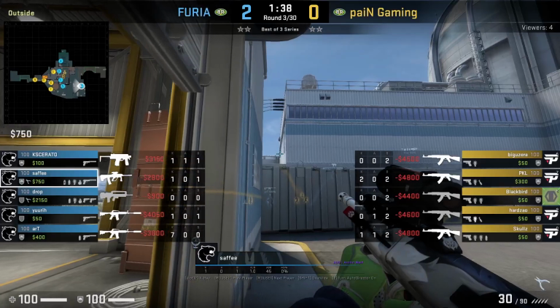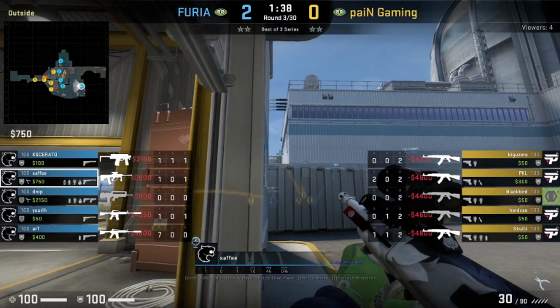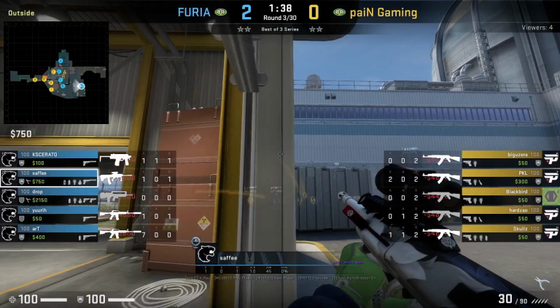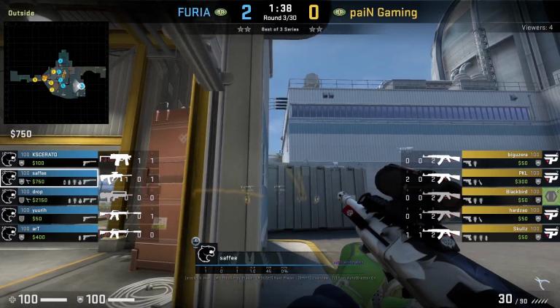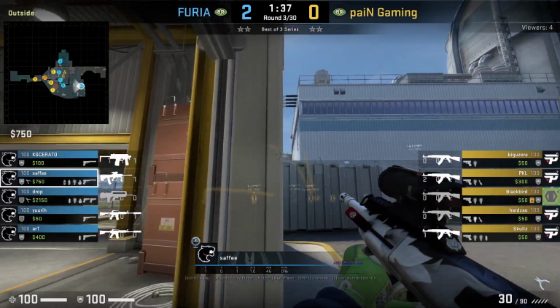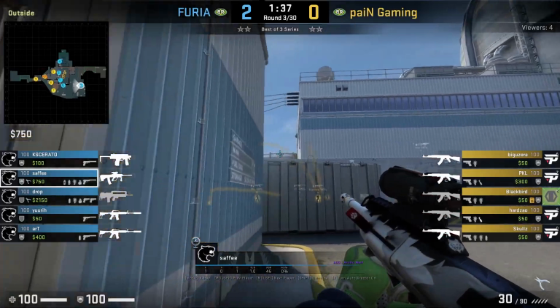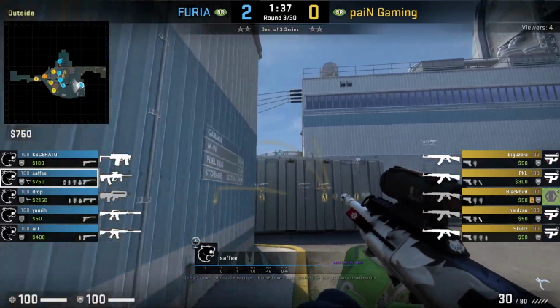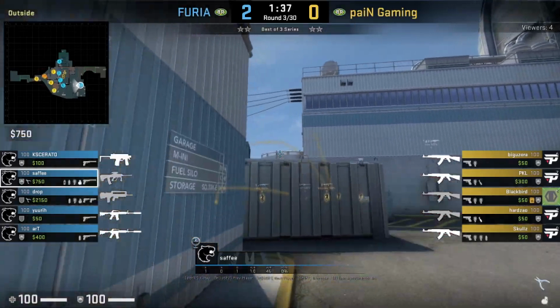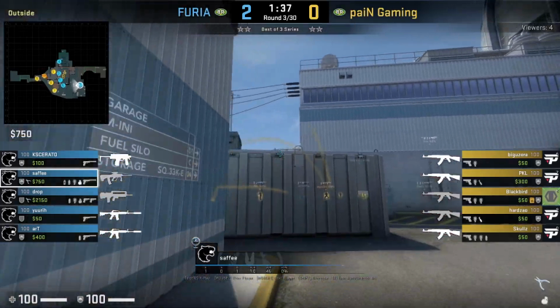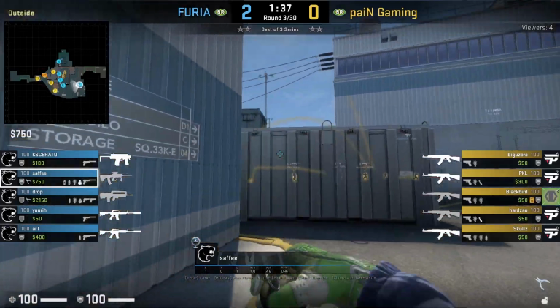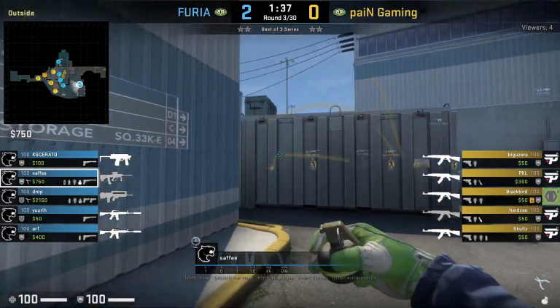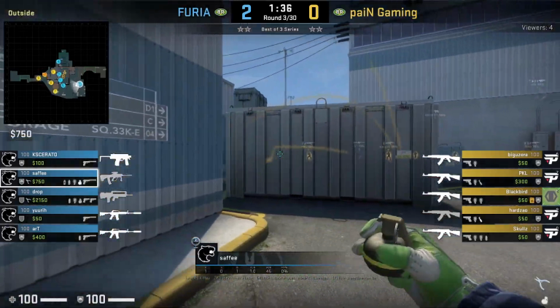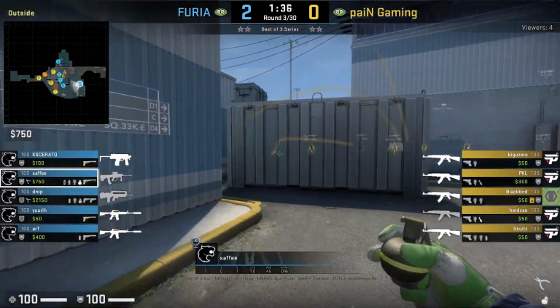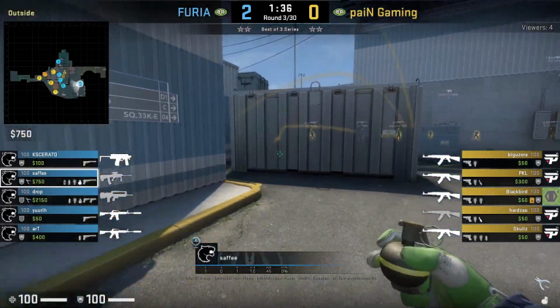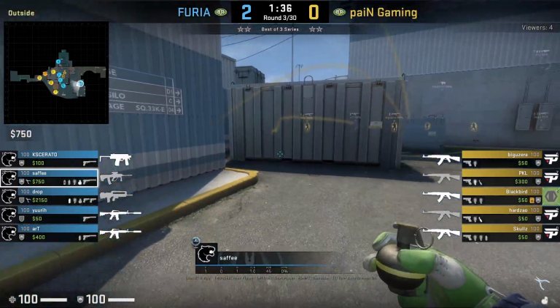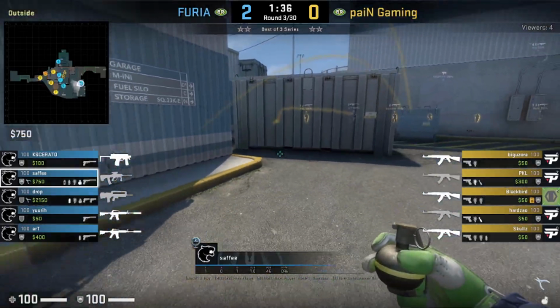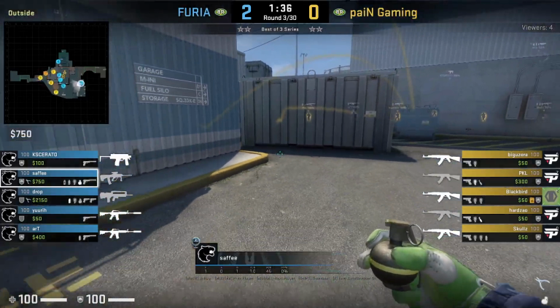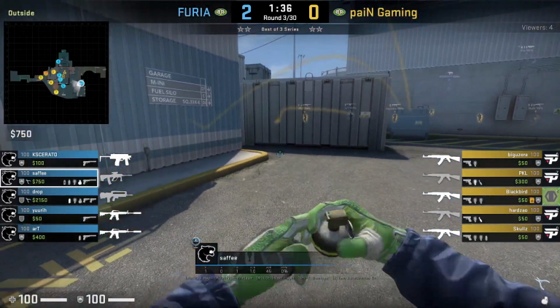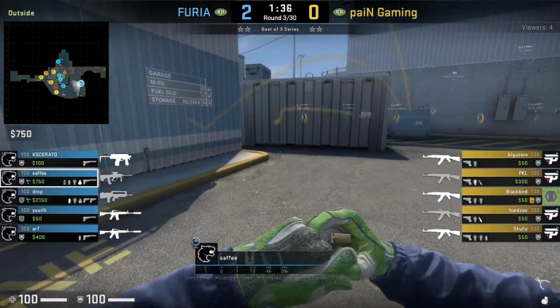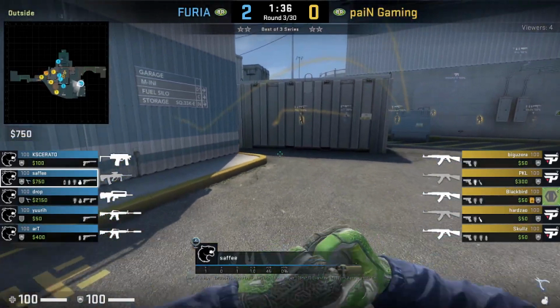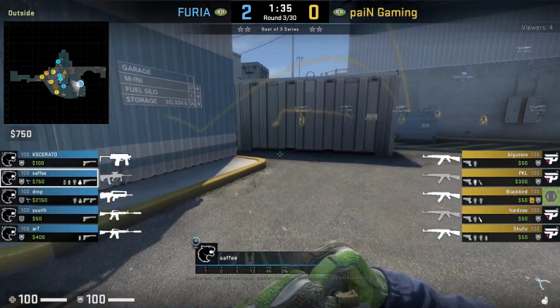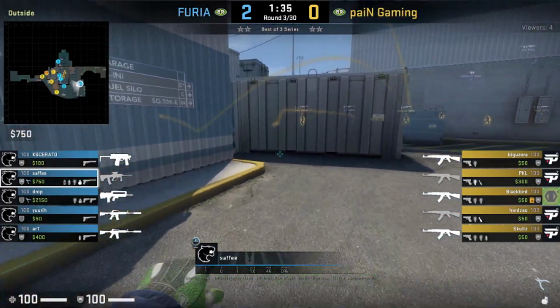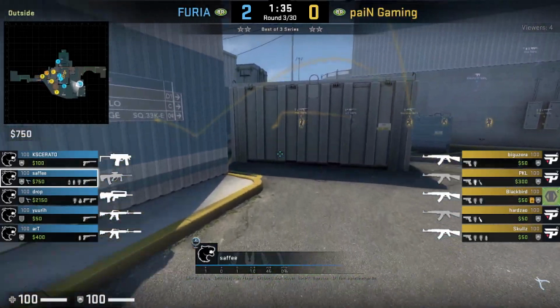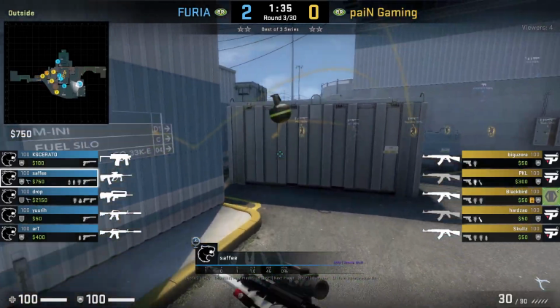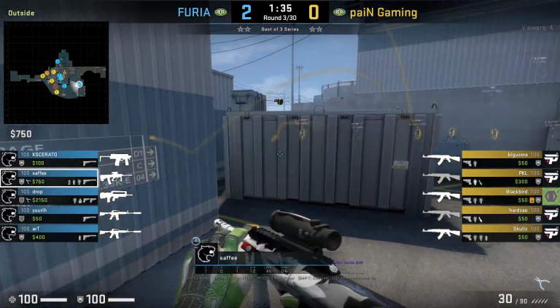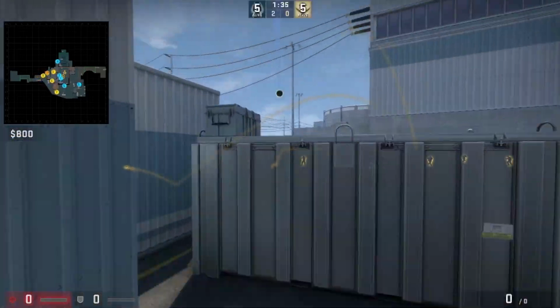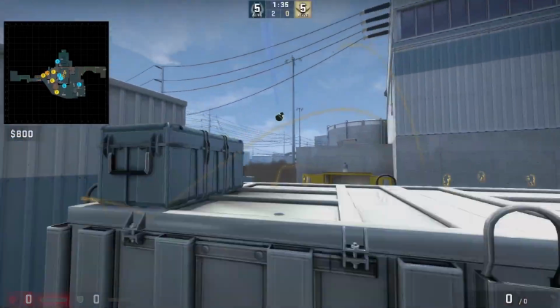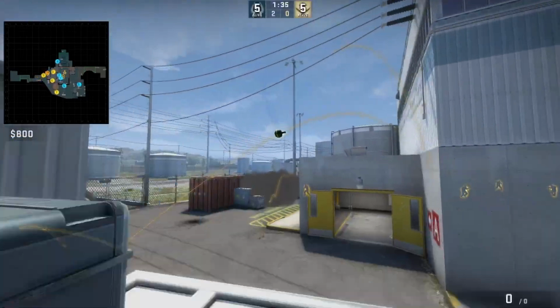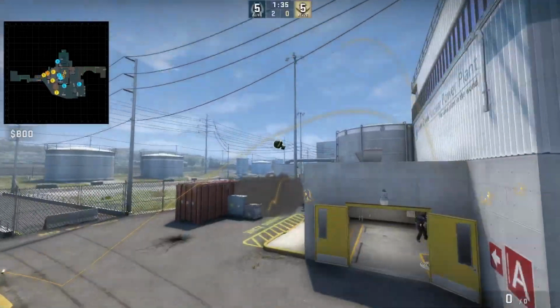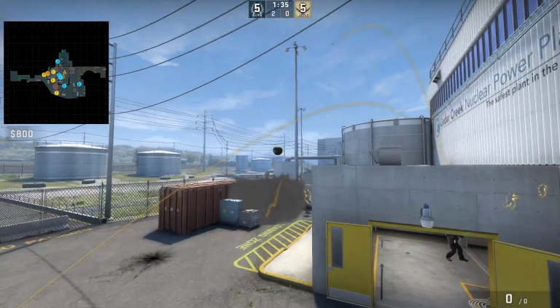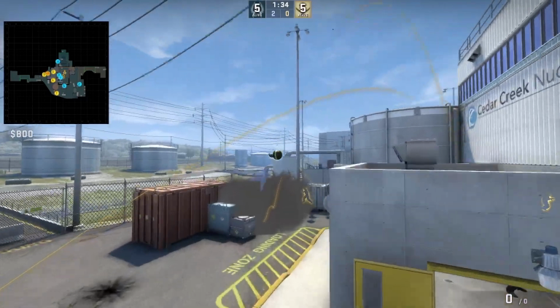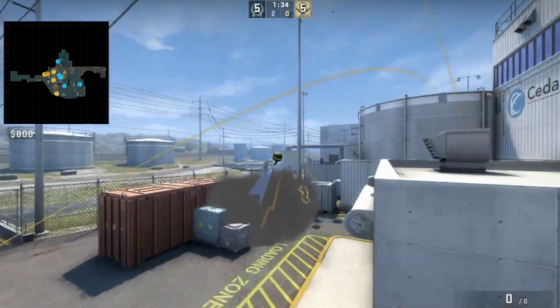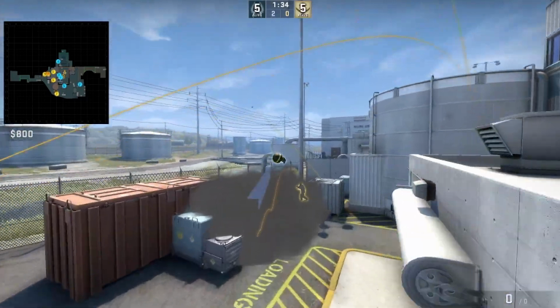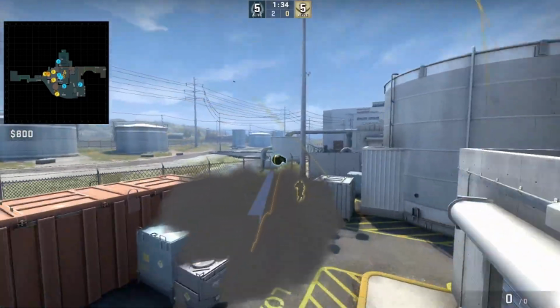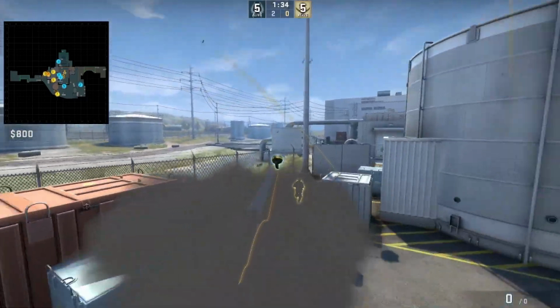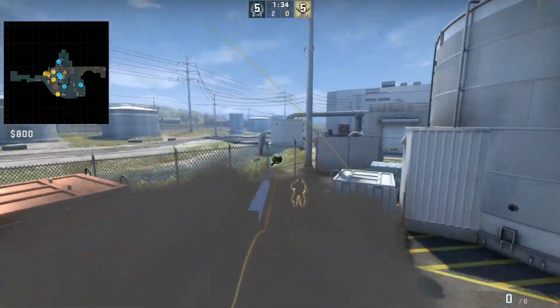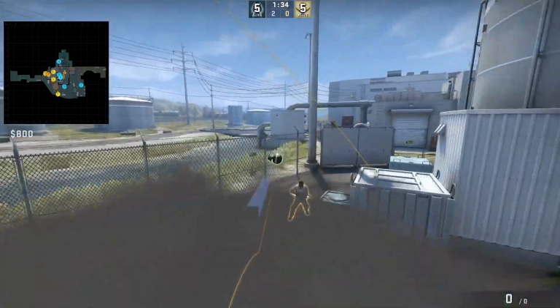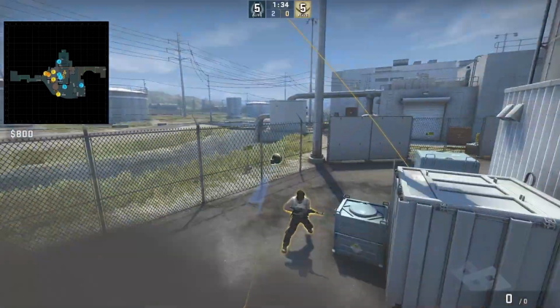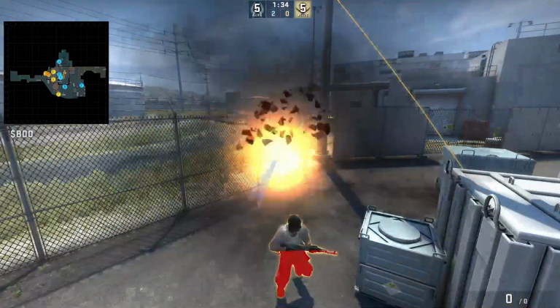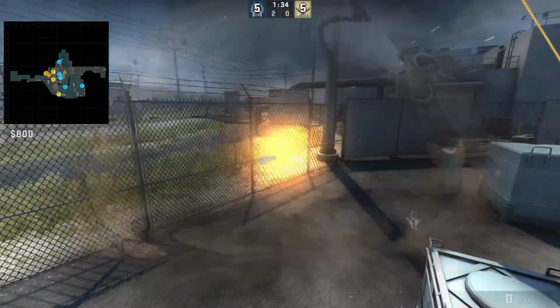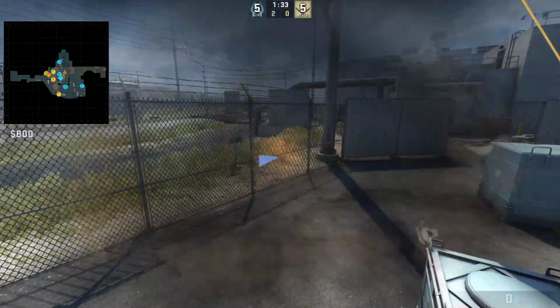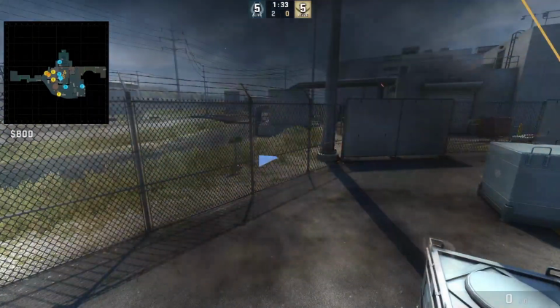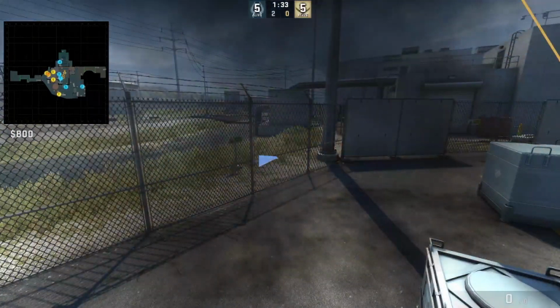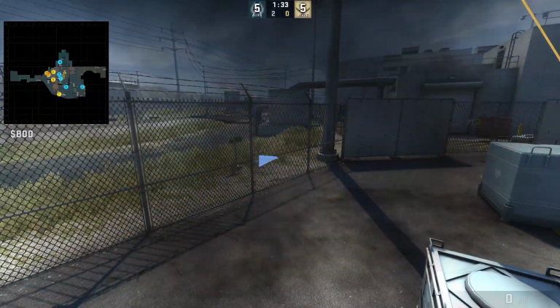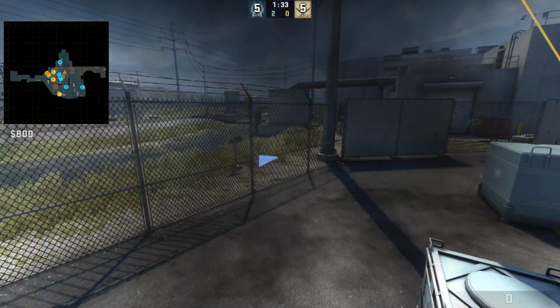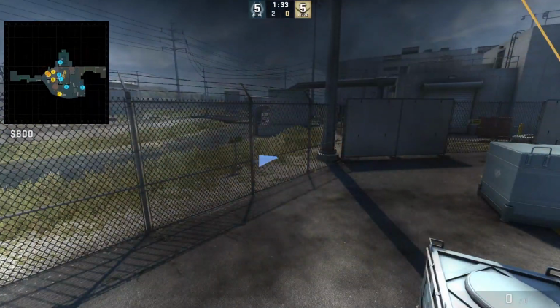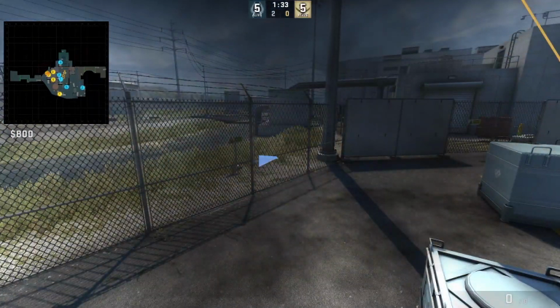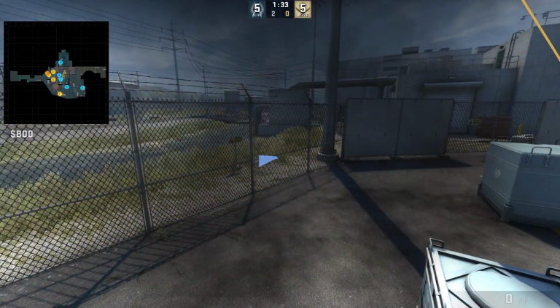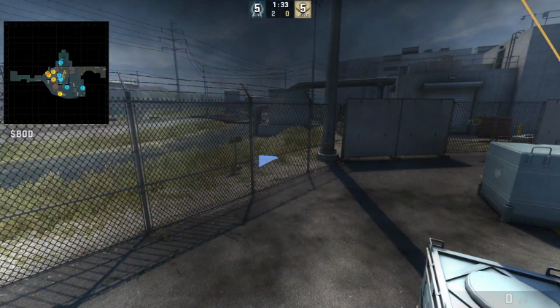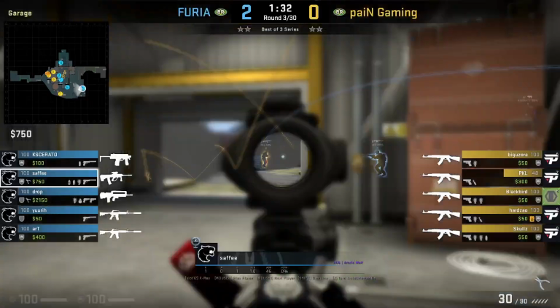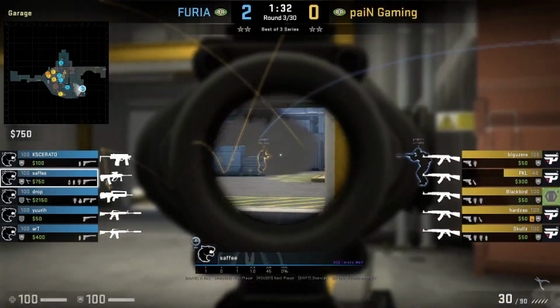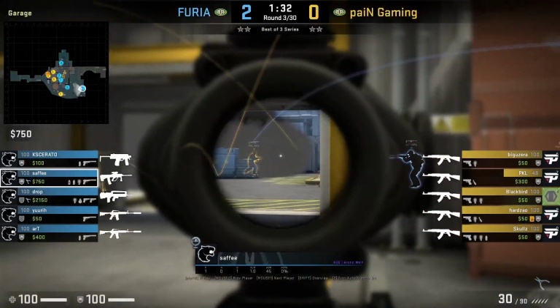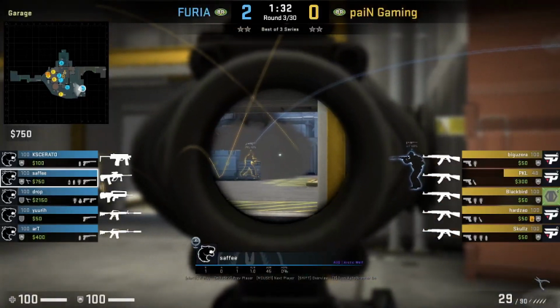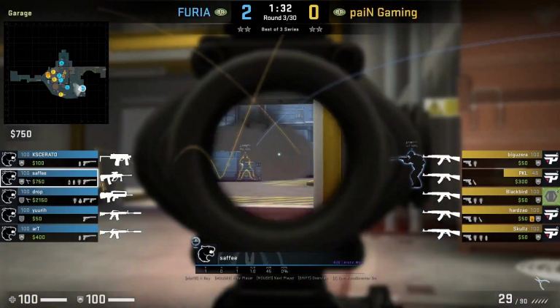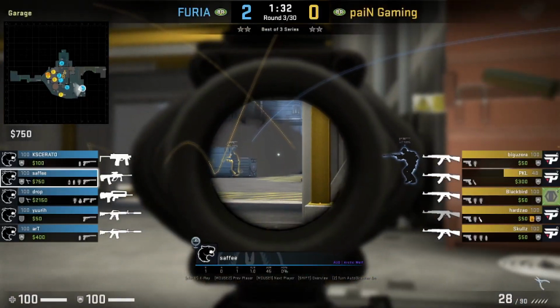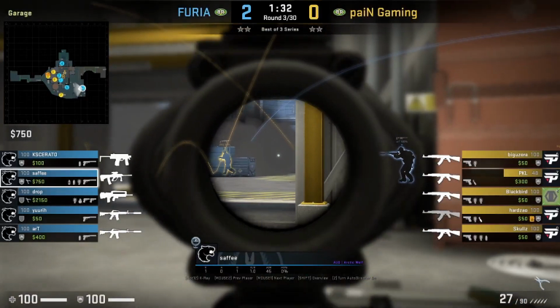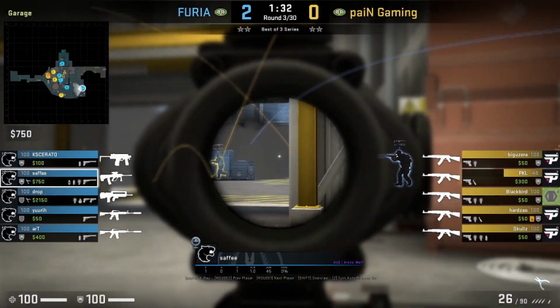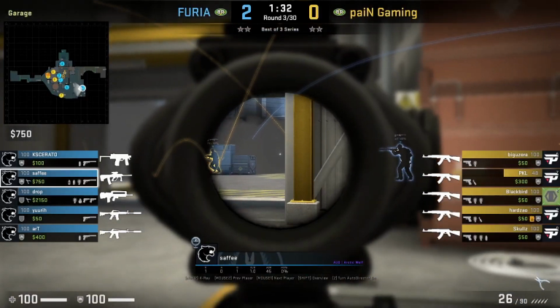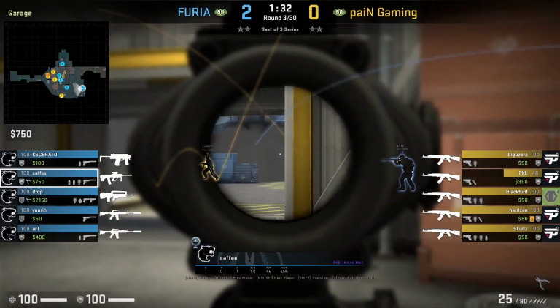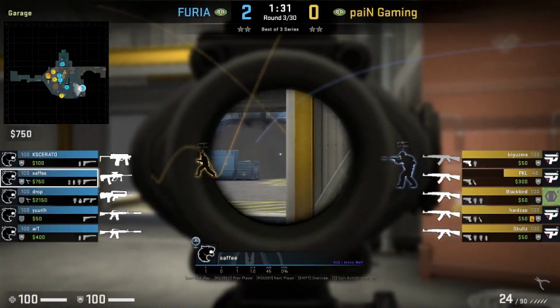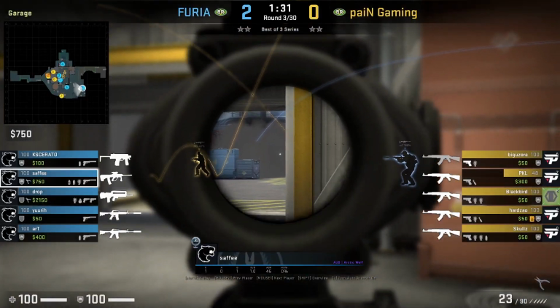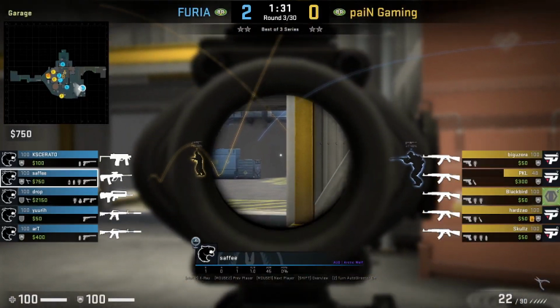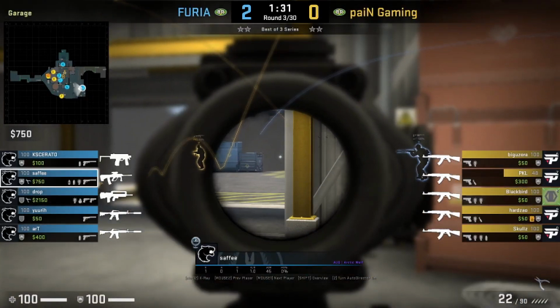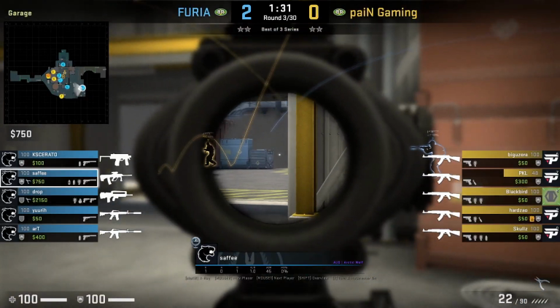Safe has this nice nade that he jump throws, getting the T outside yard who's crossing T red — does about half his HP.